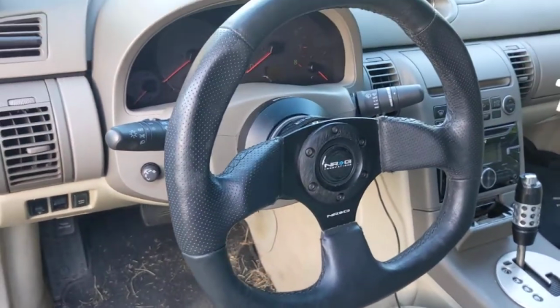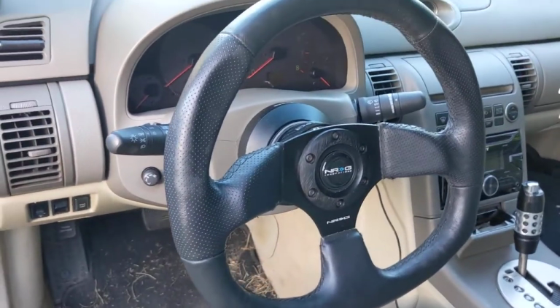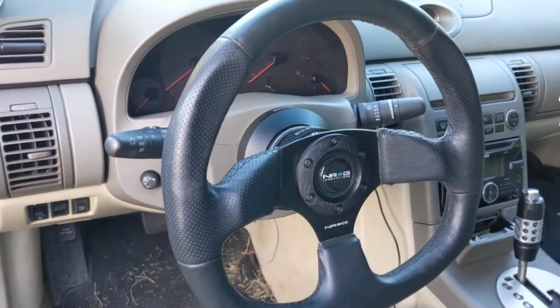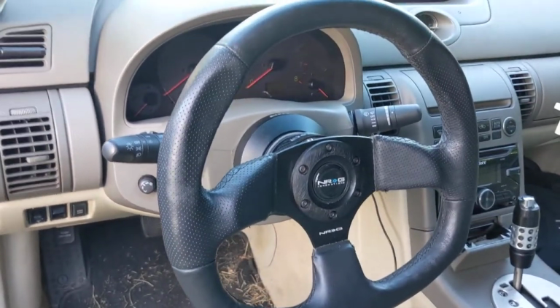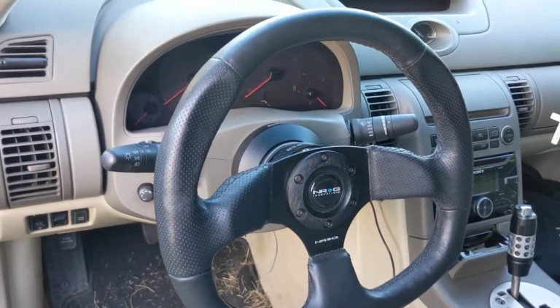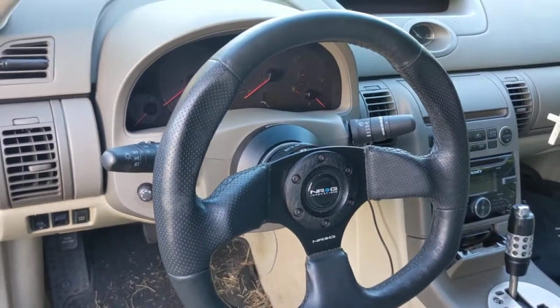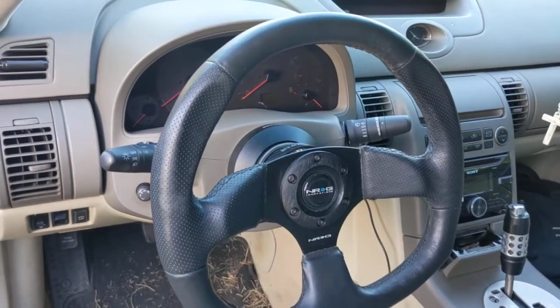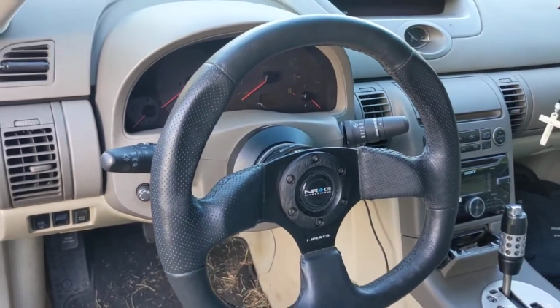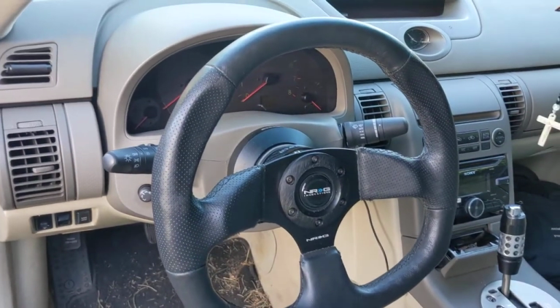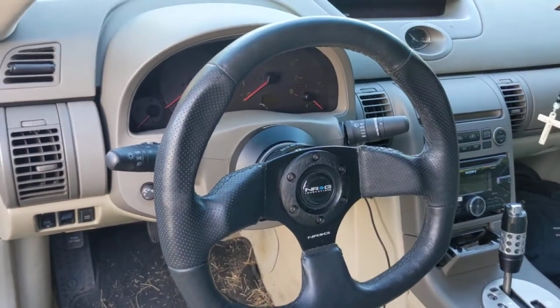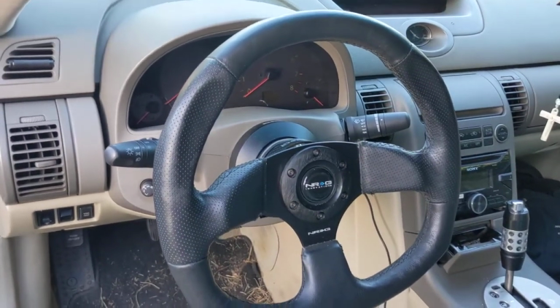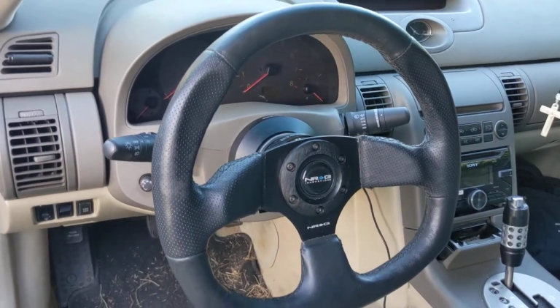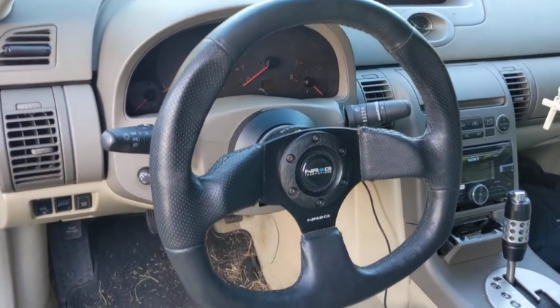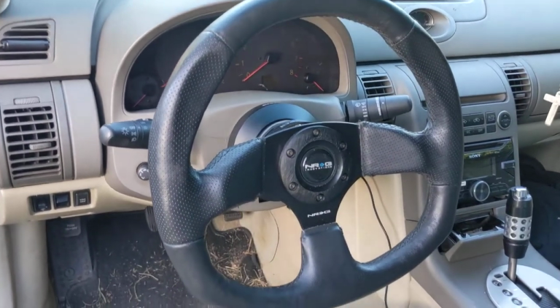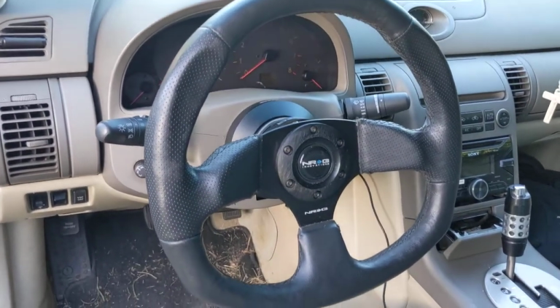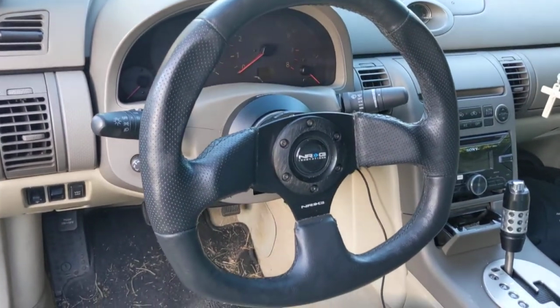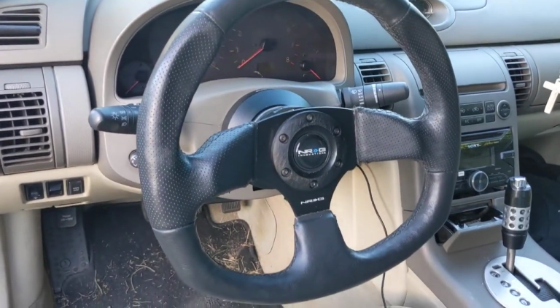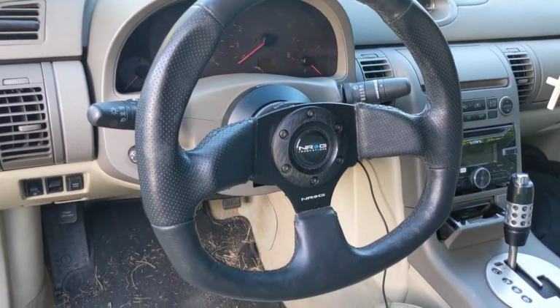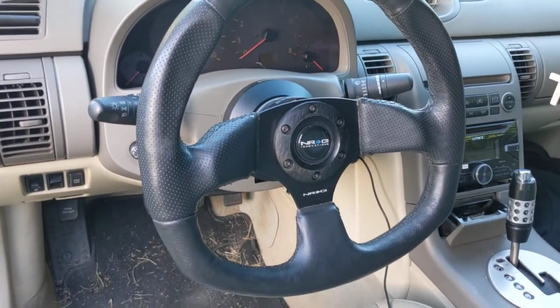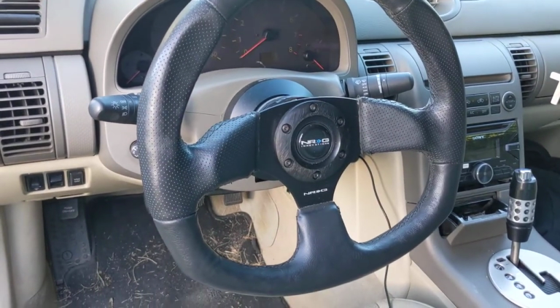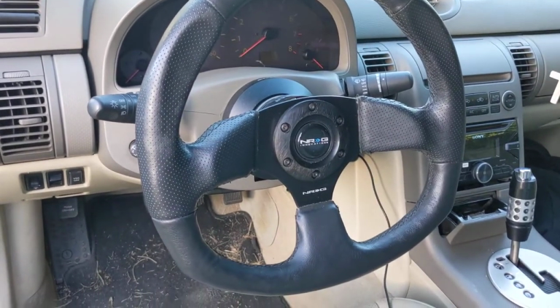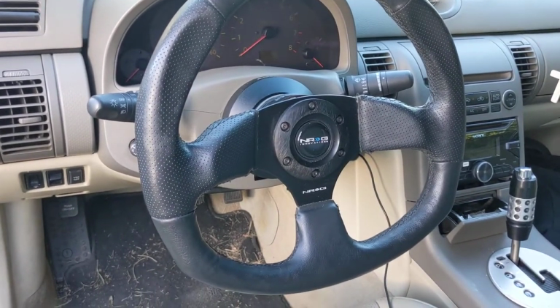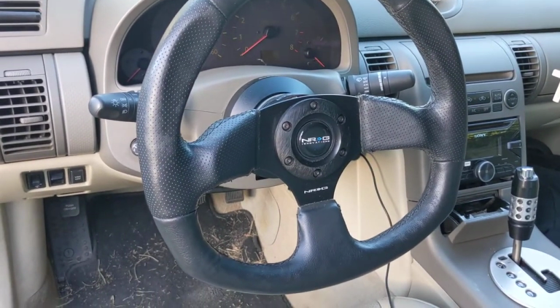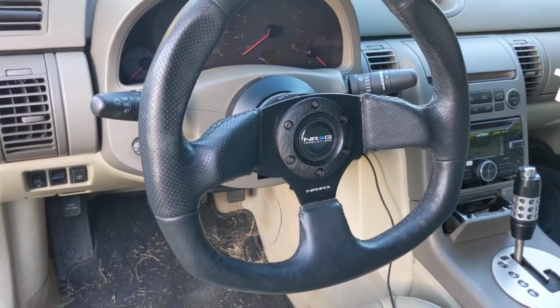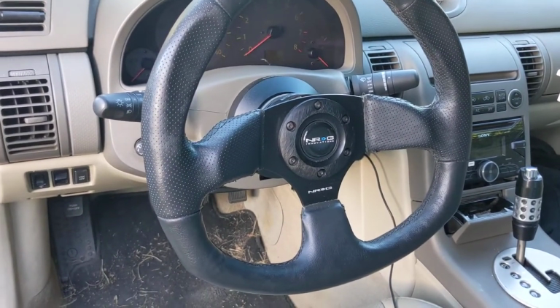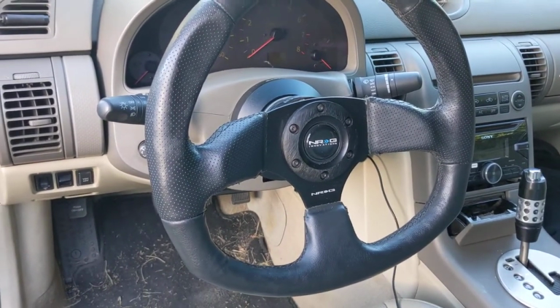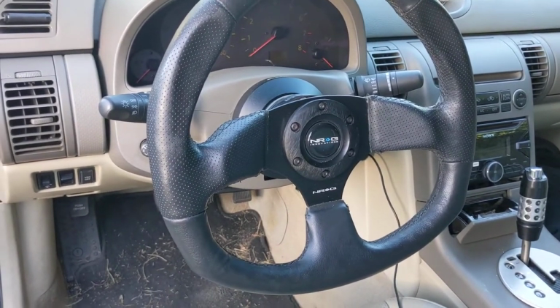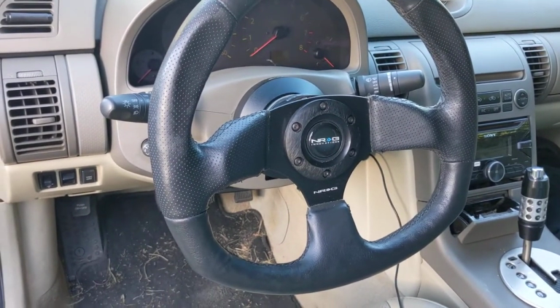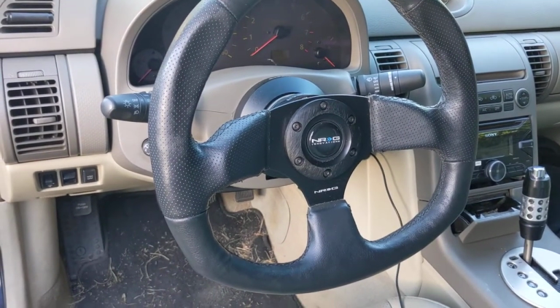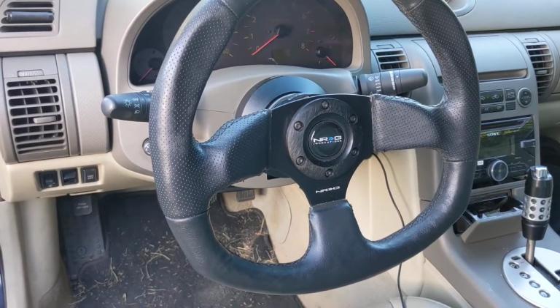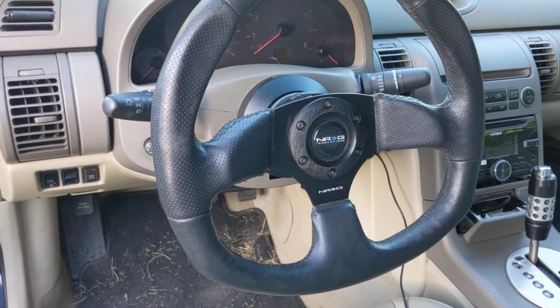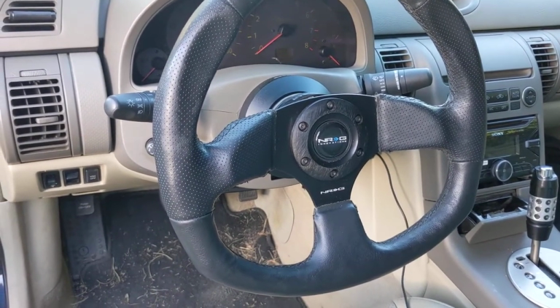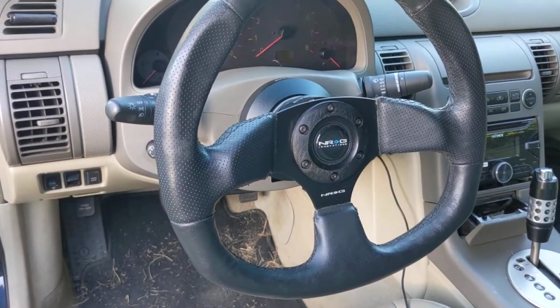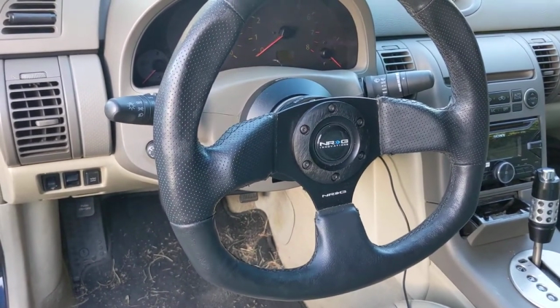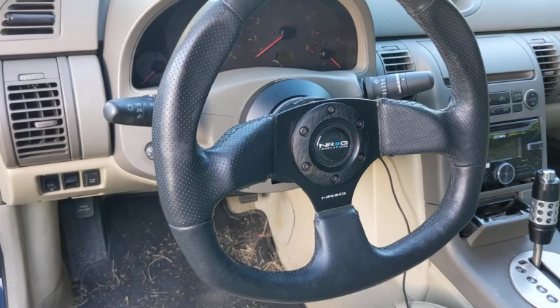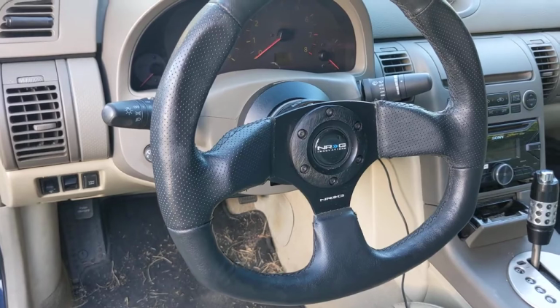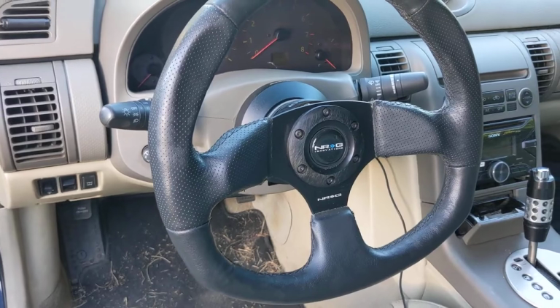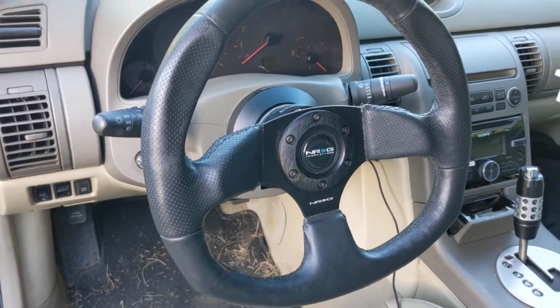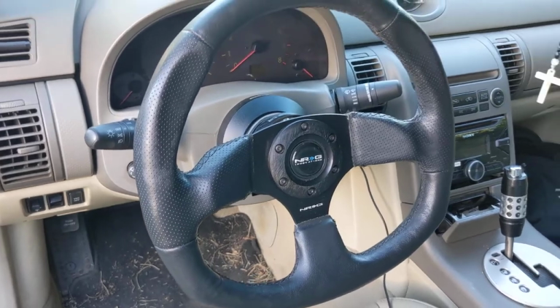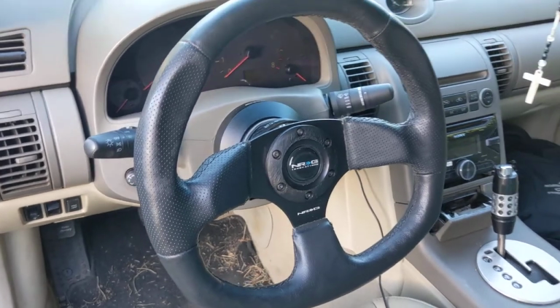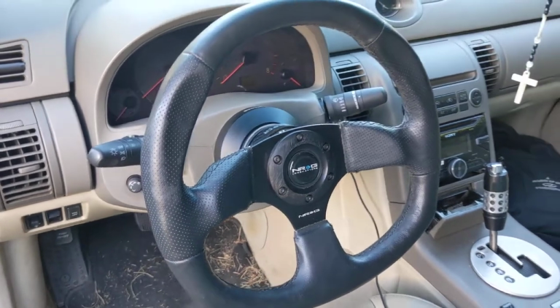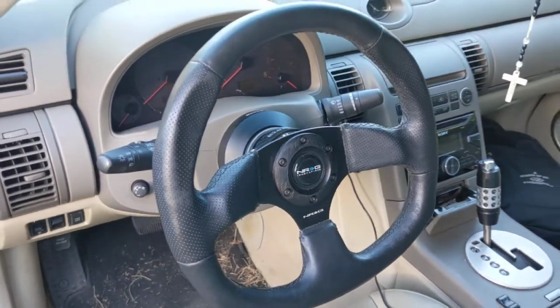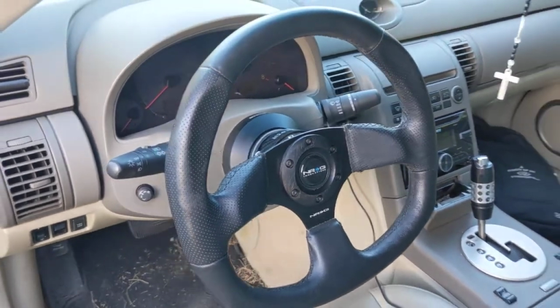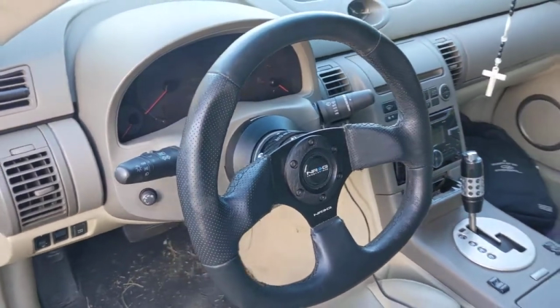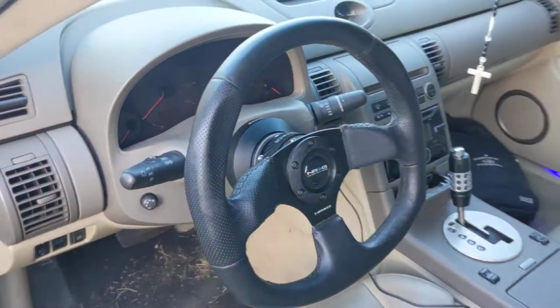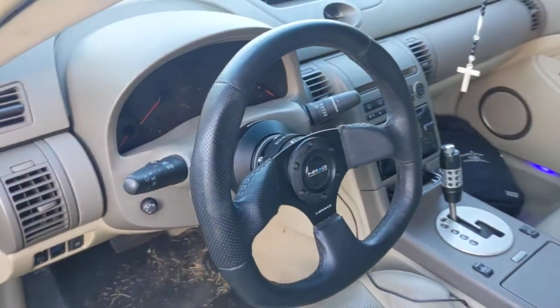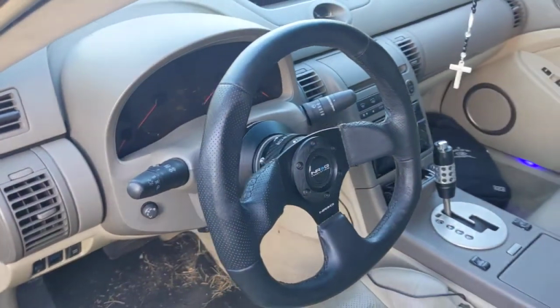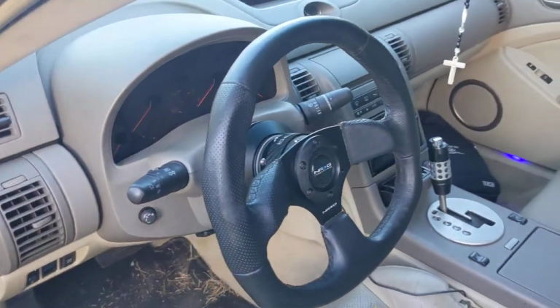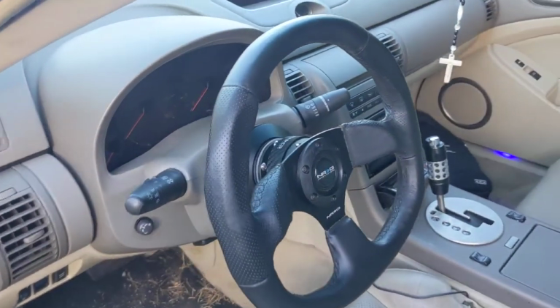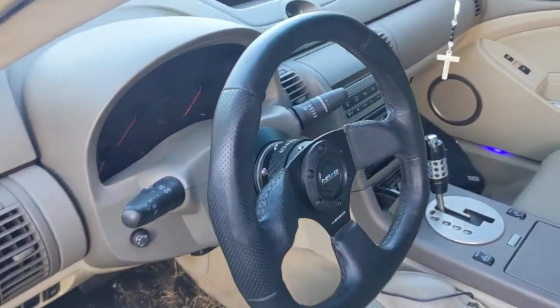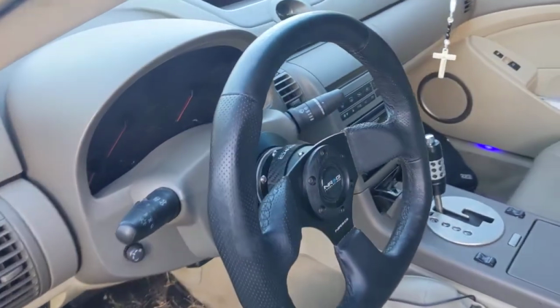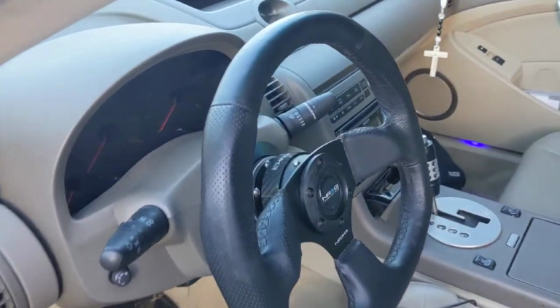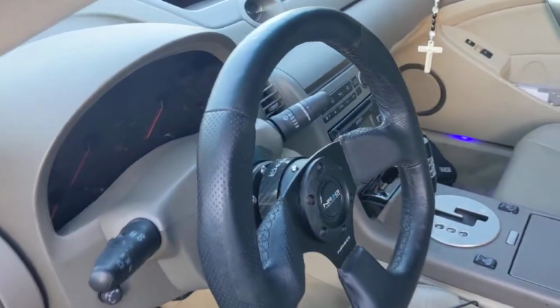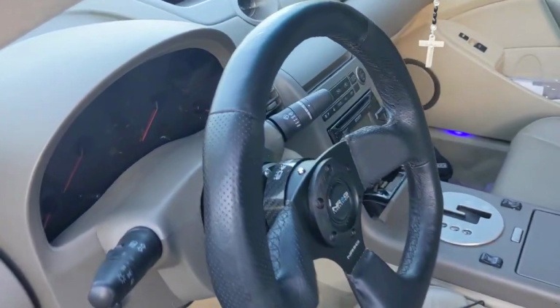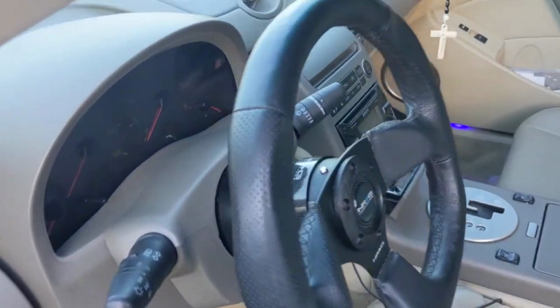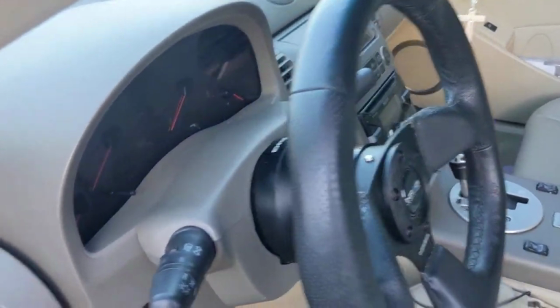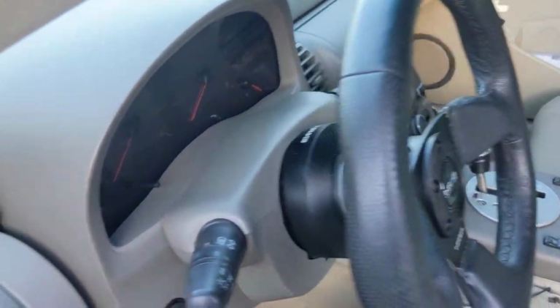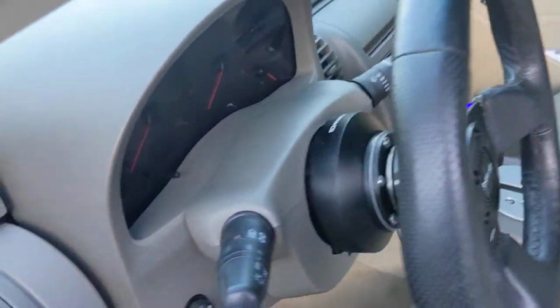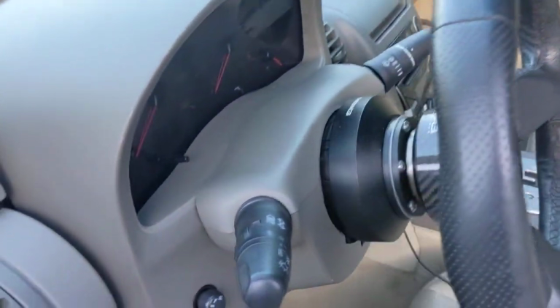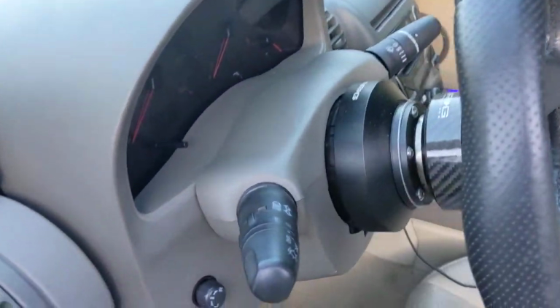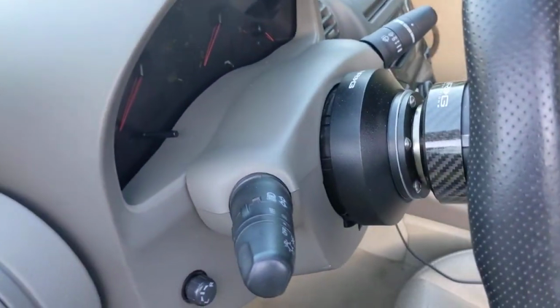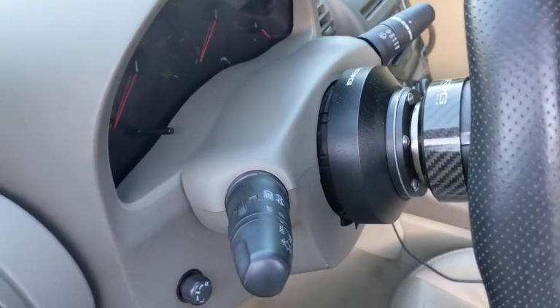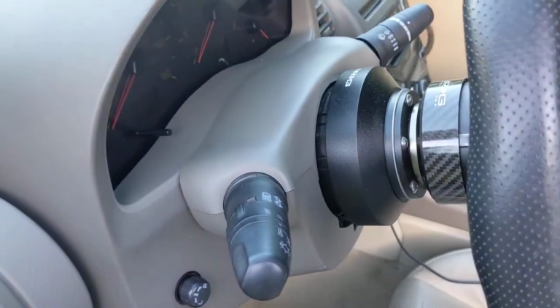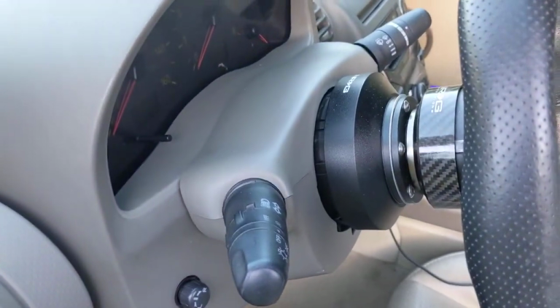First, I got a quick release steering wheel from NRG, with the shore hub of course.